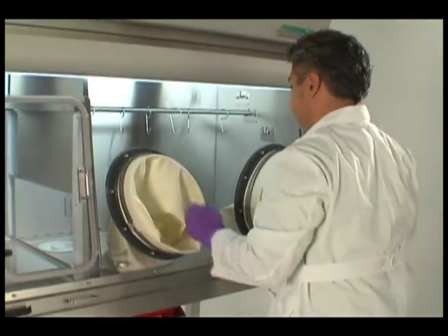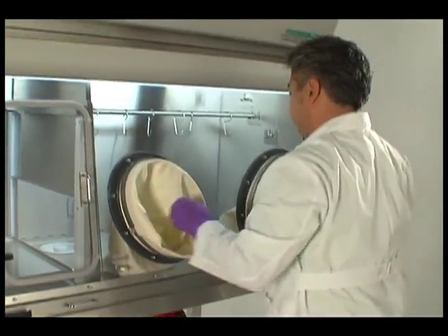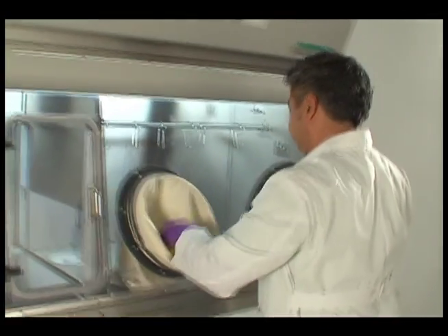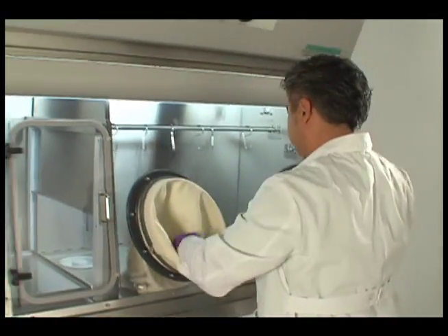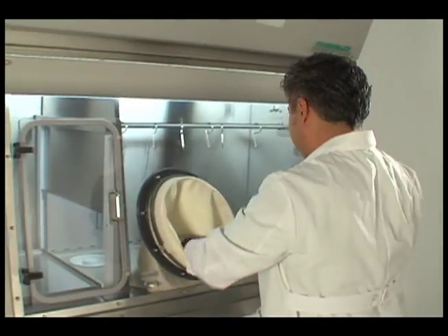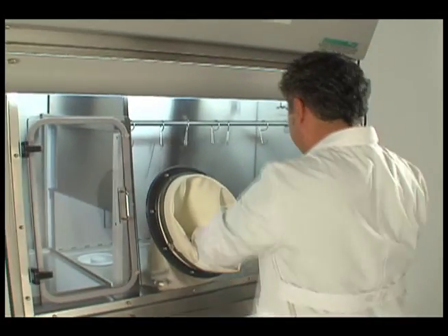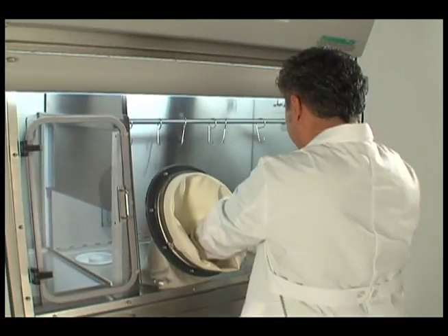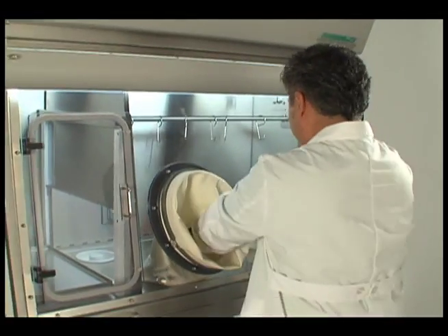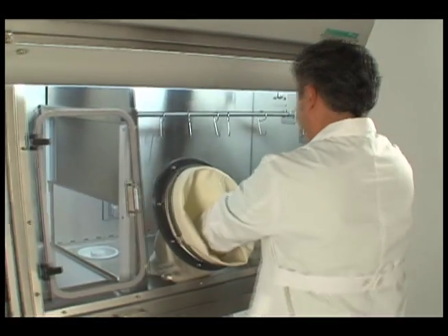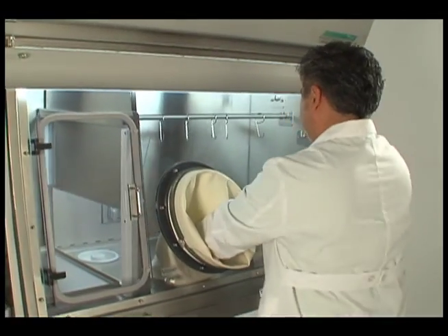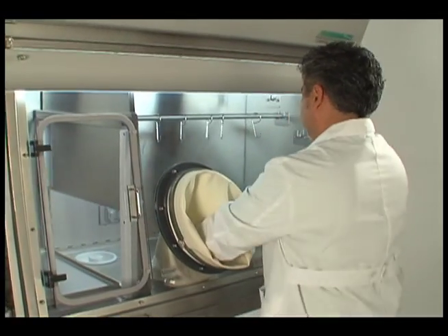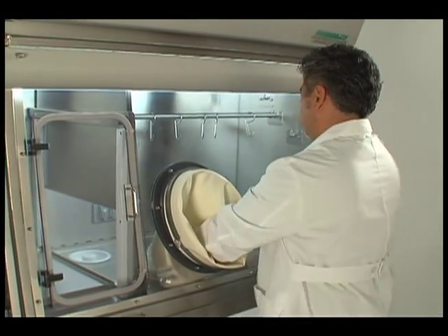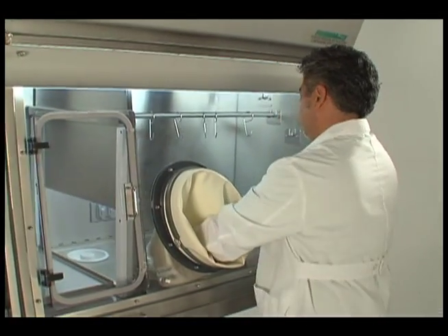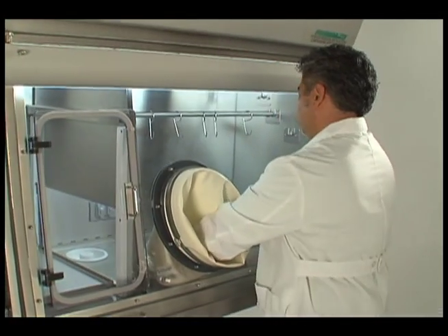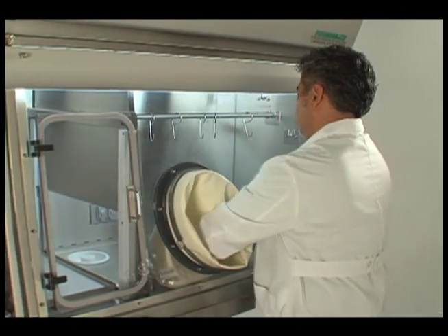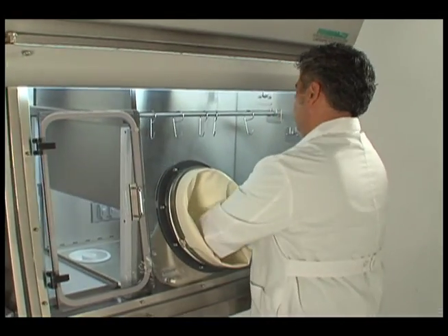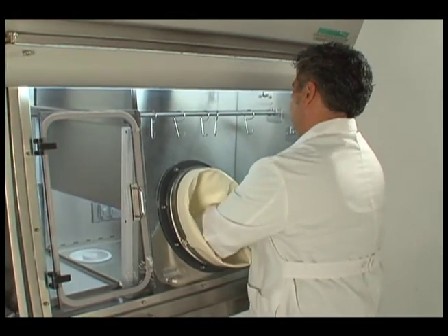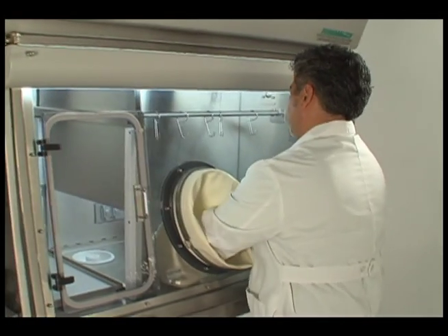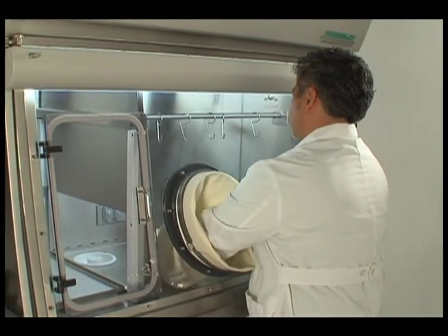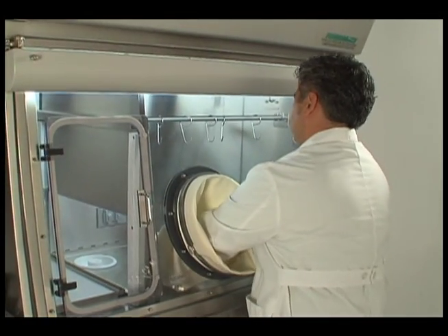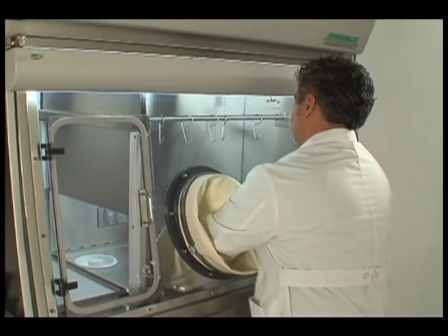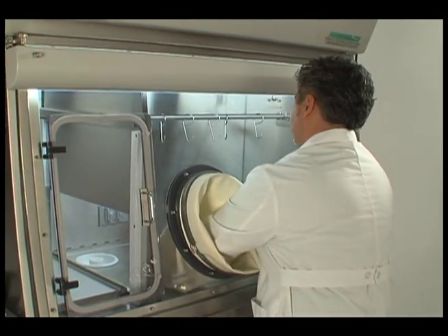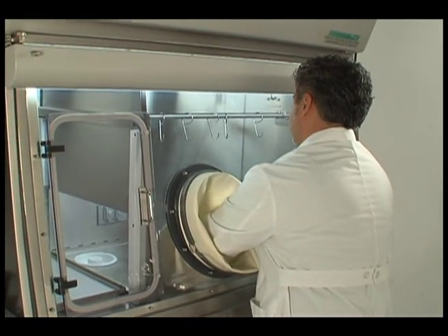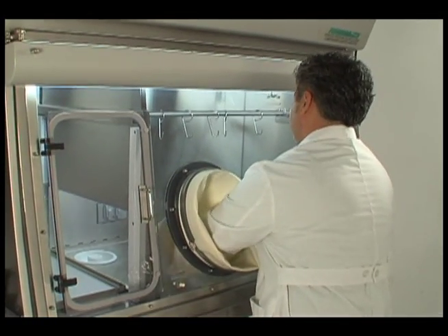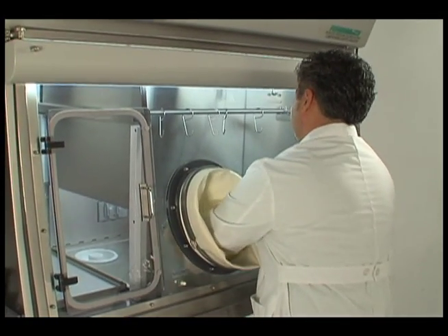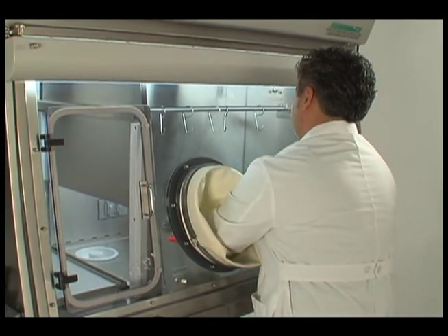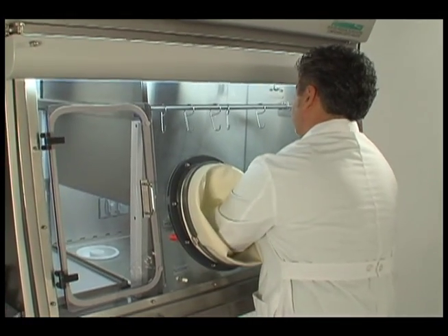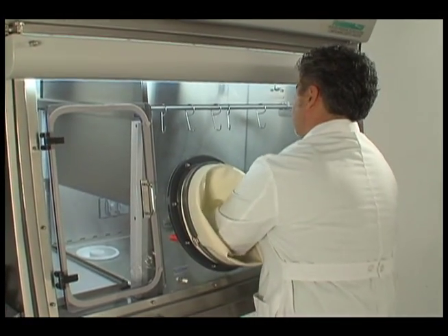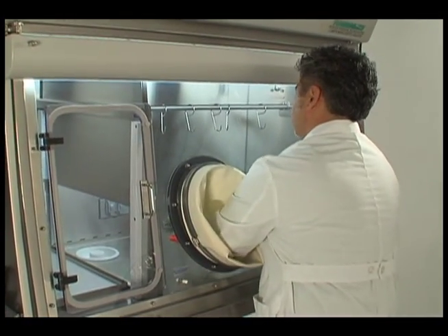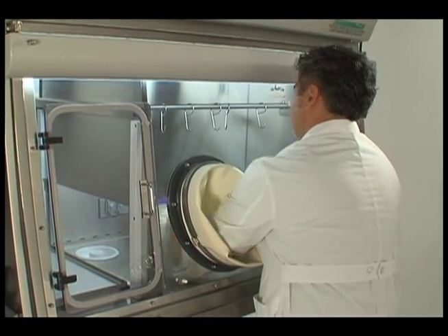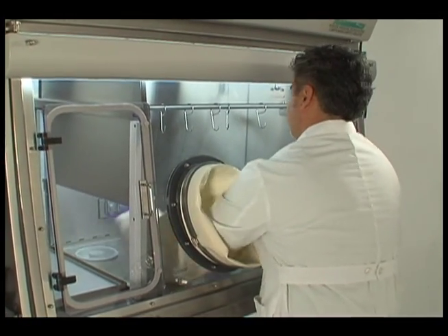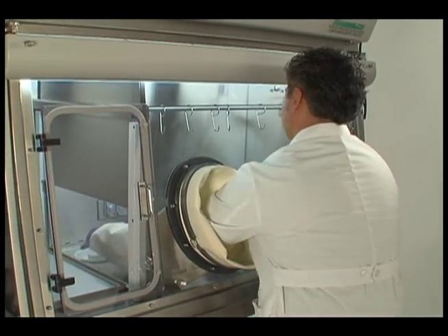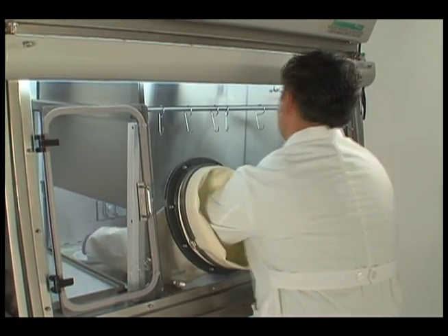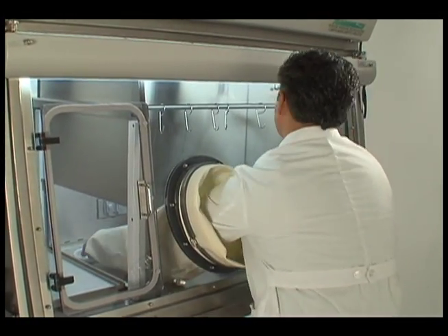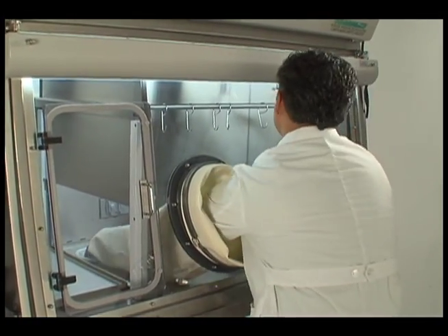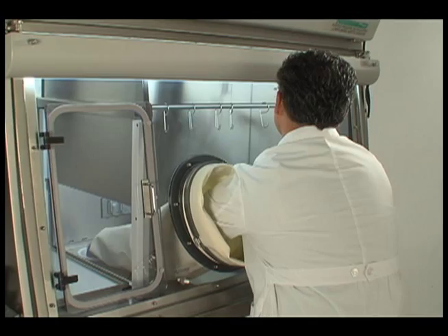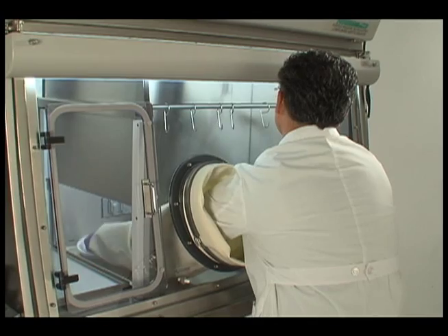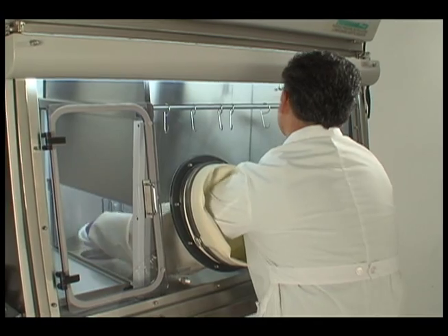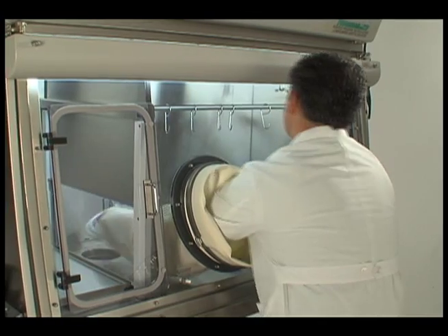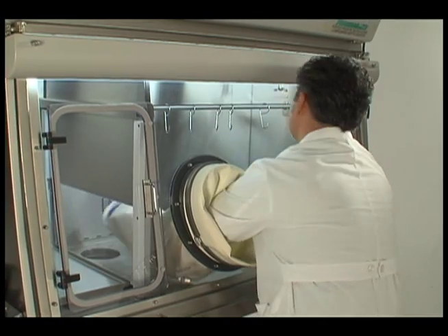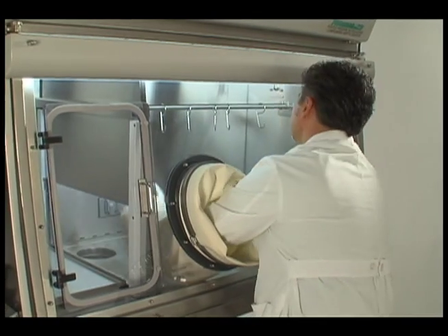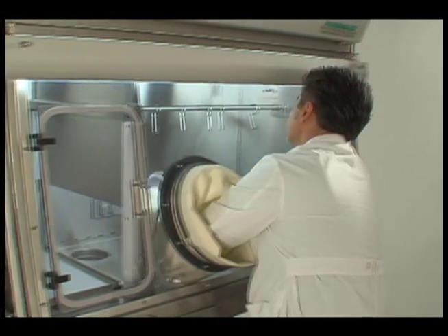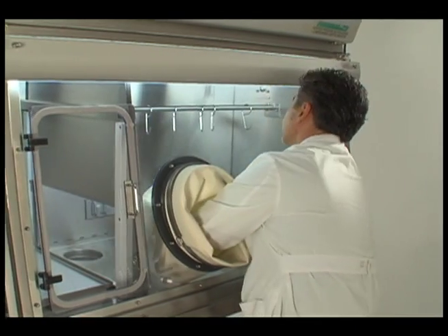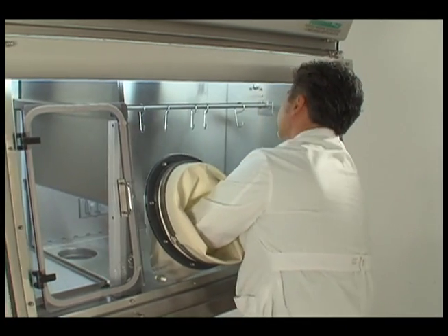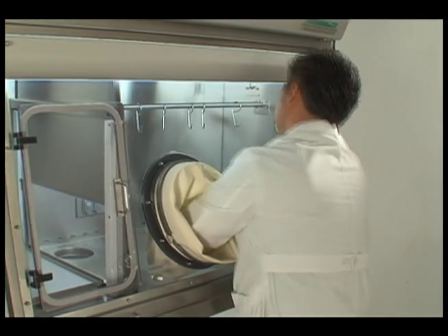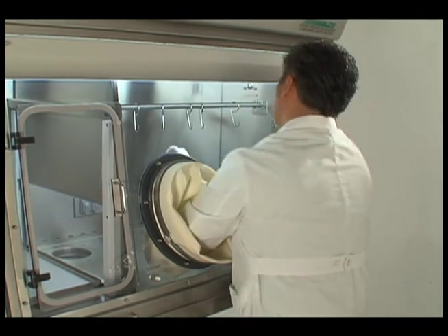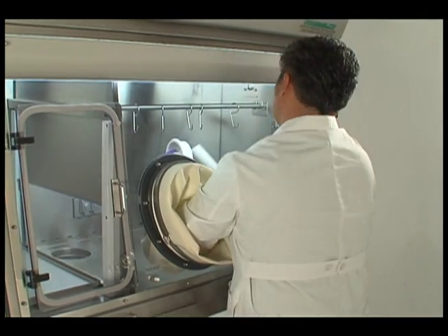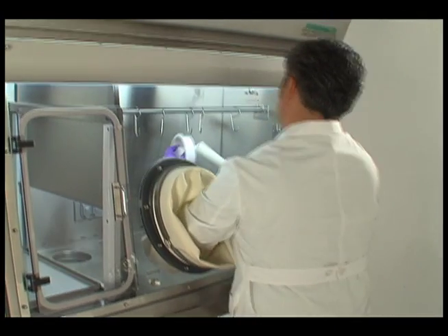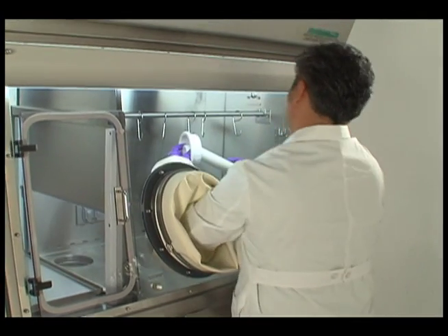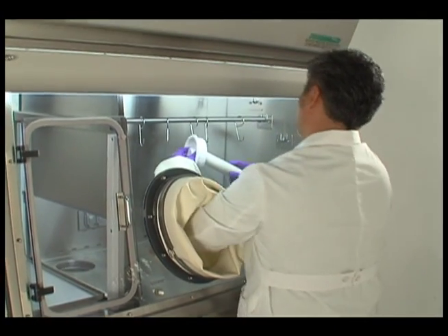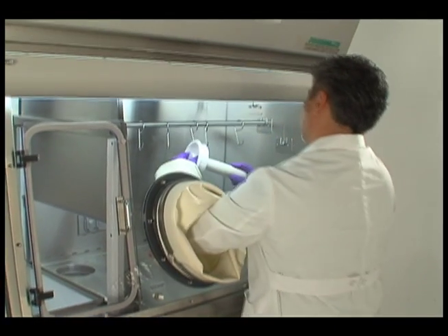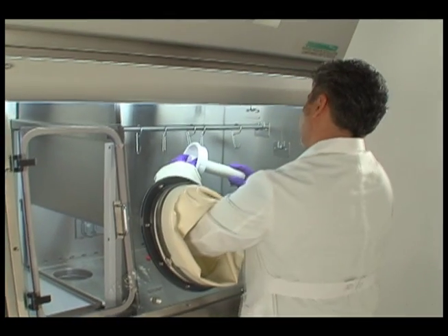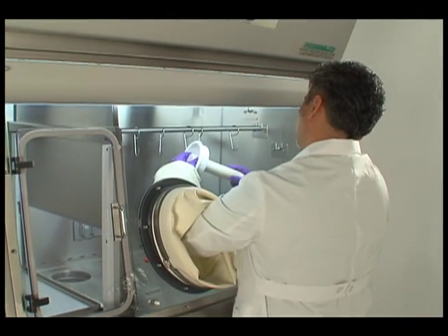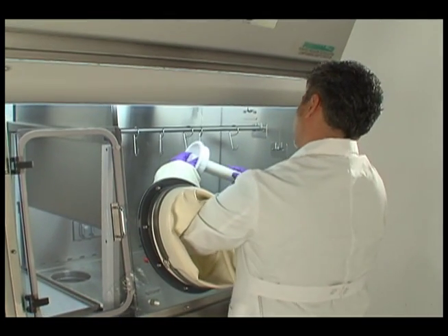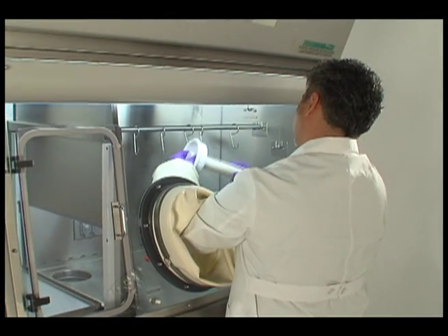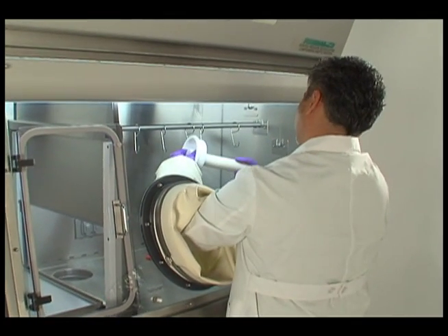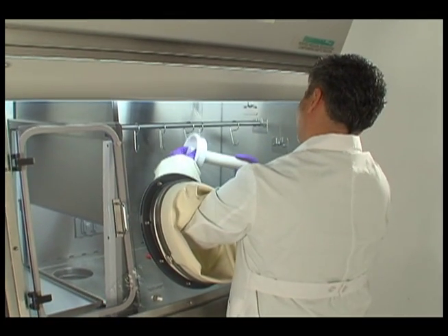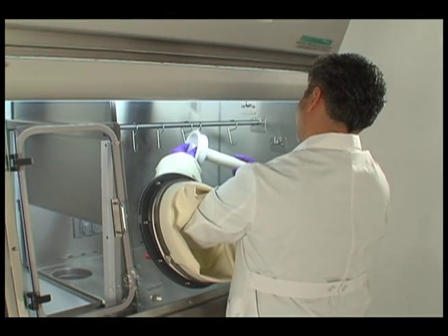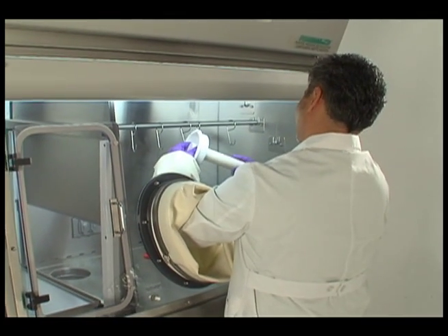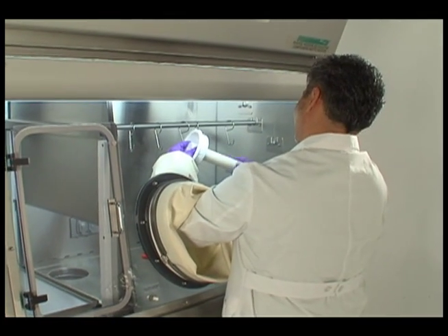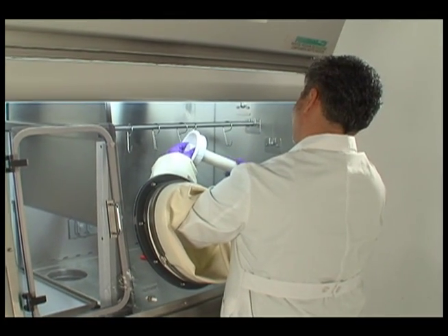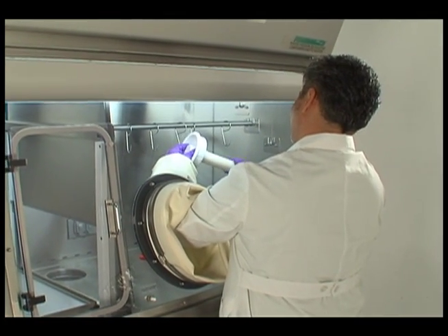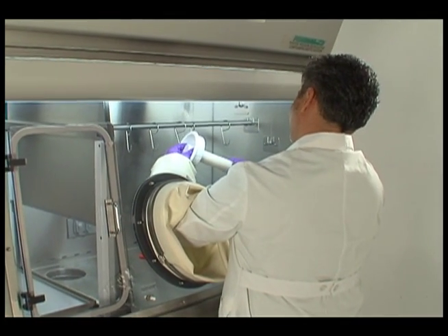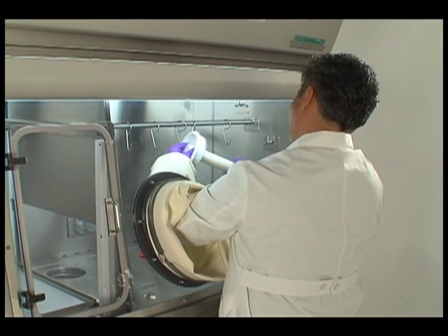Finally, screw the post back into the waste chute cover and put it back into place.